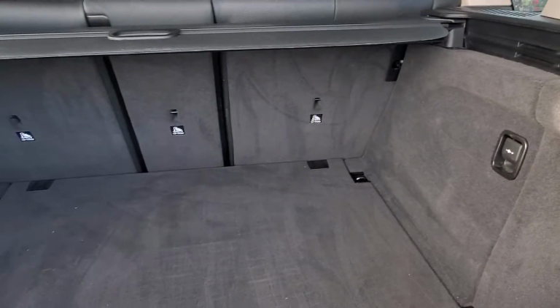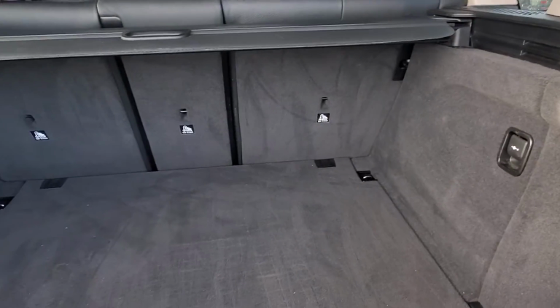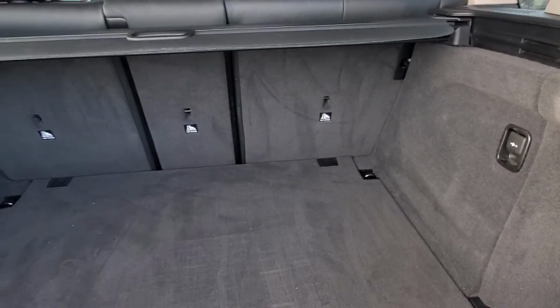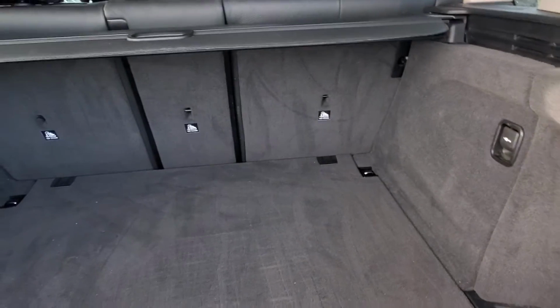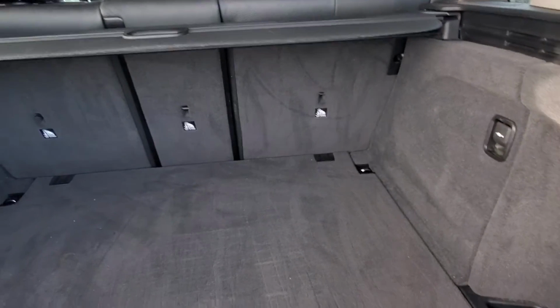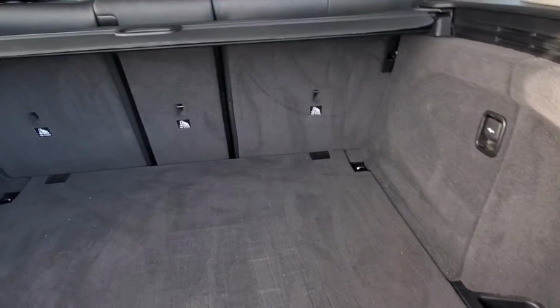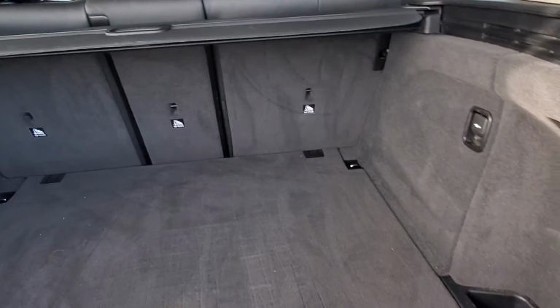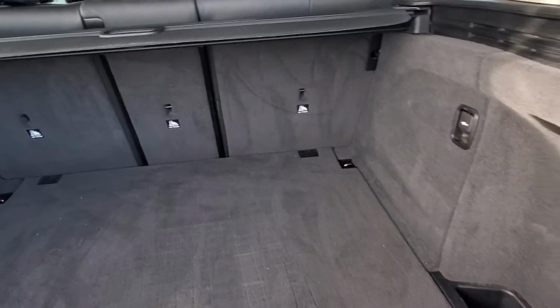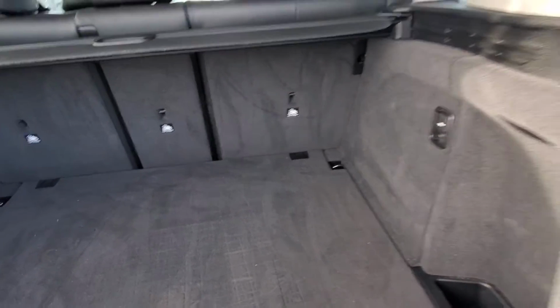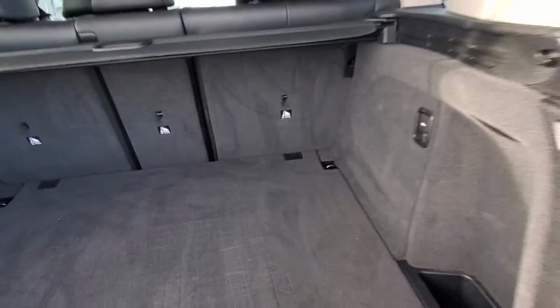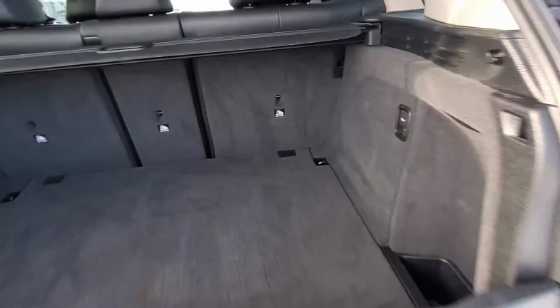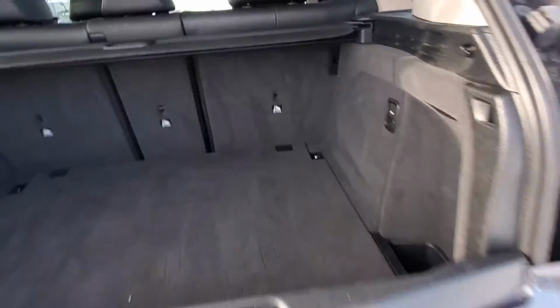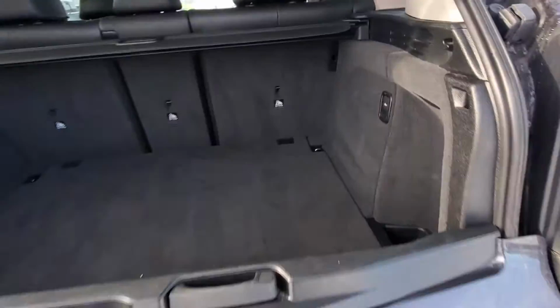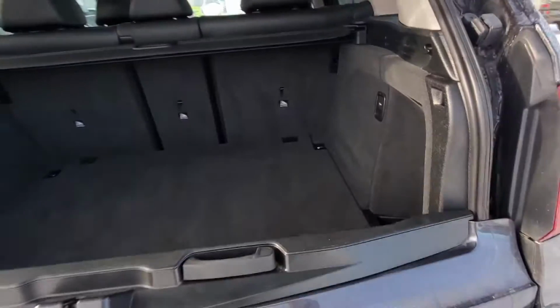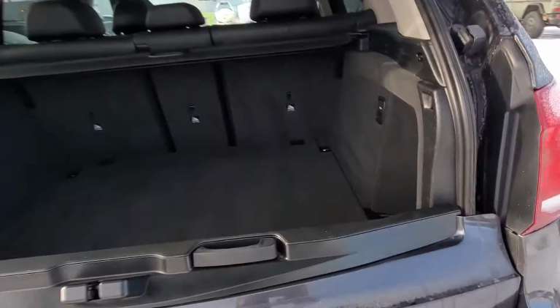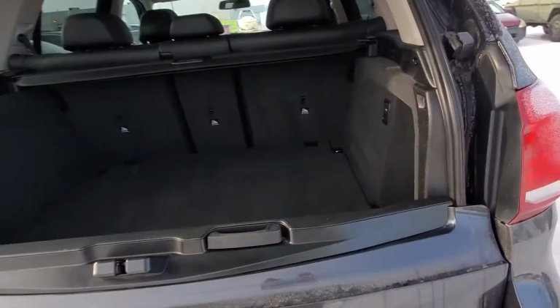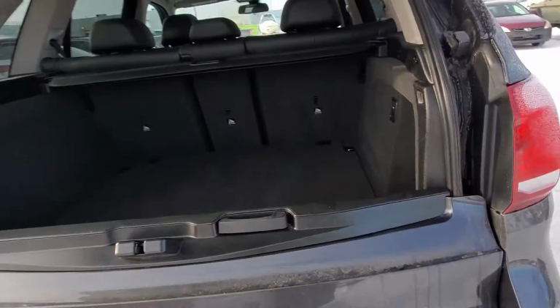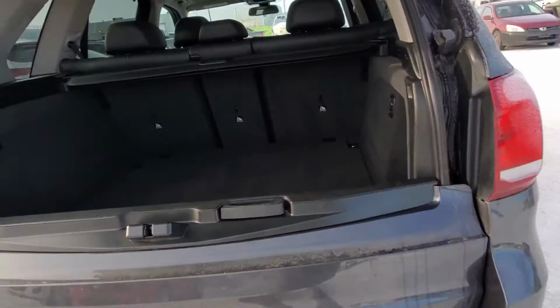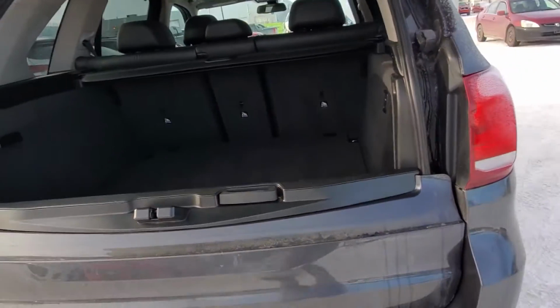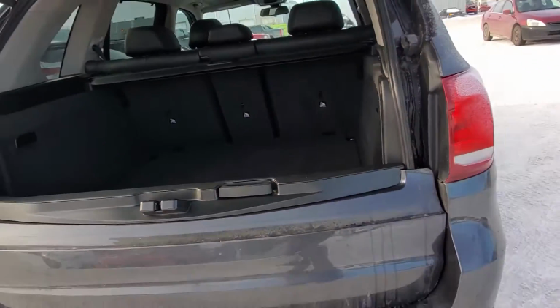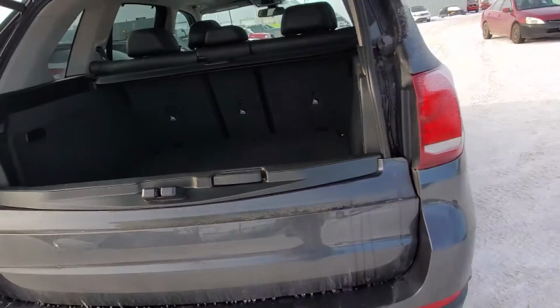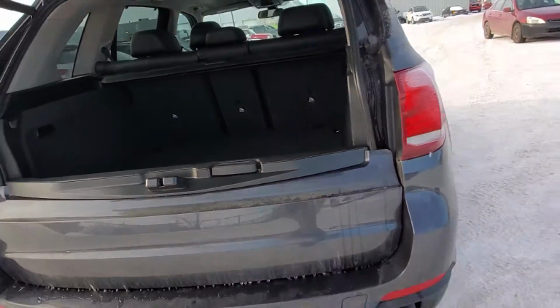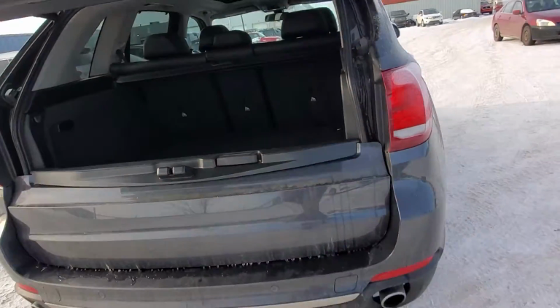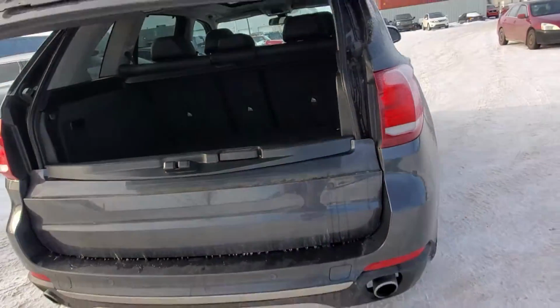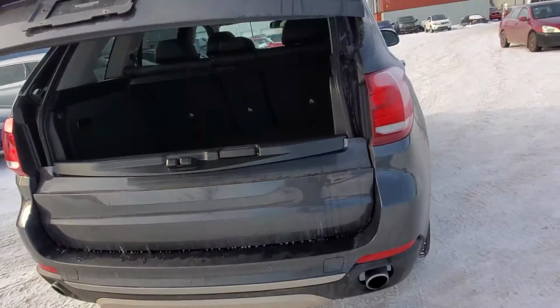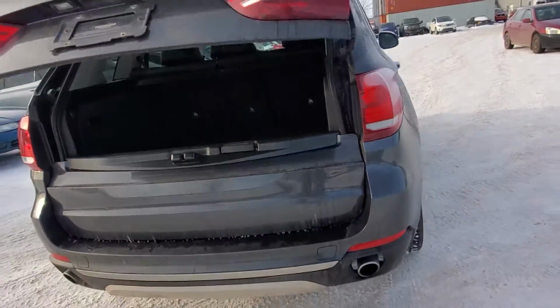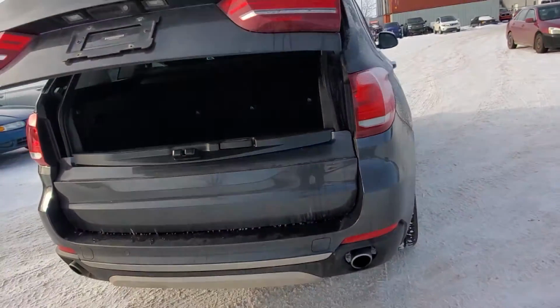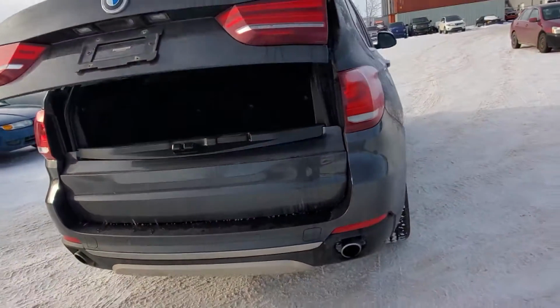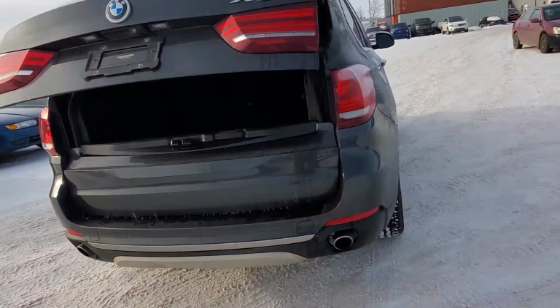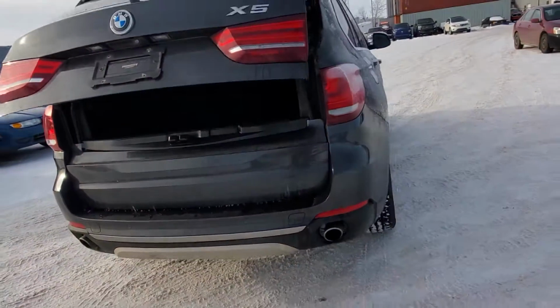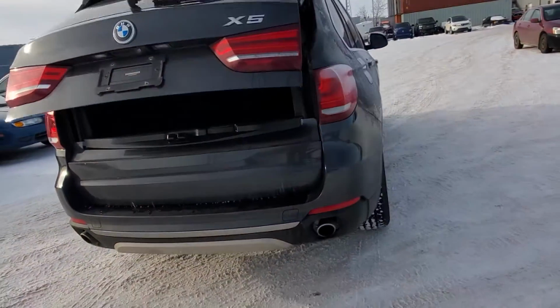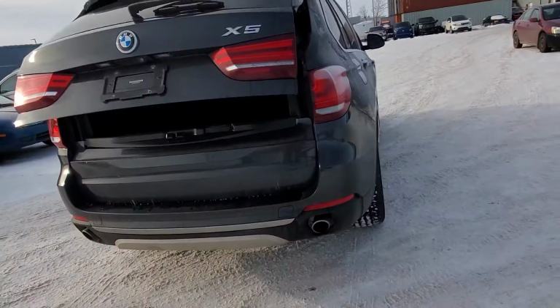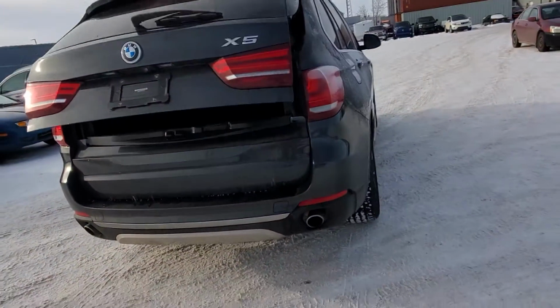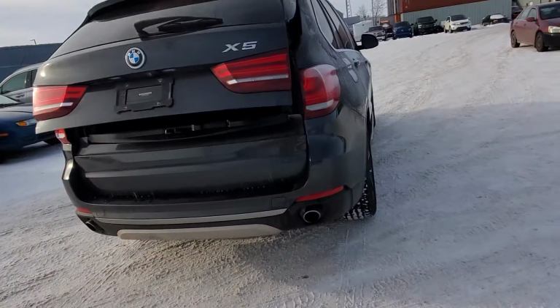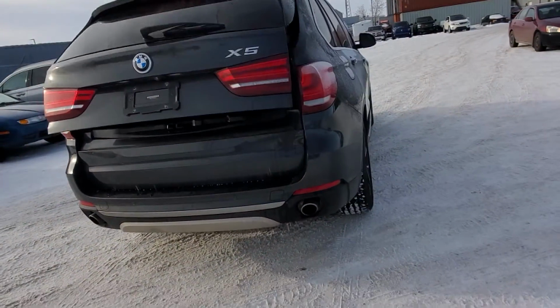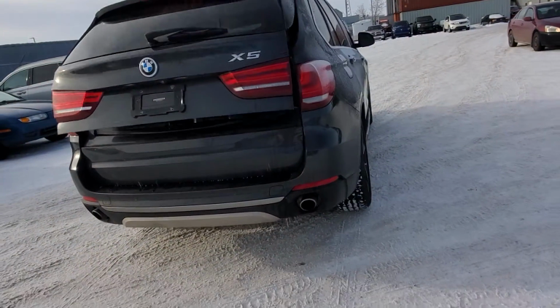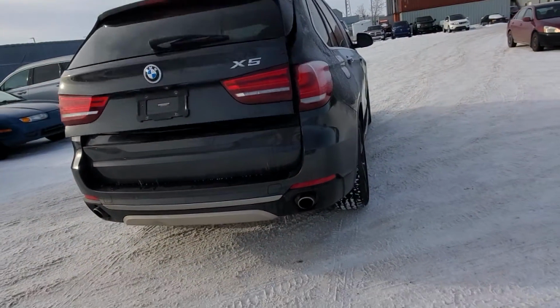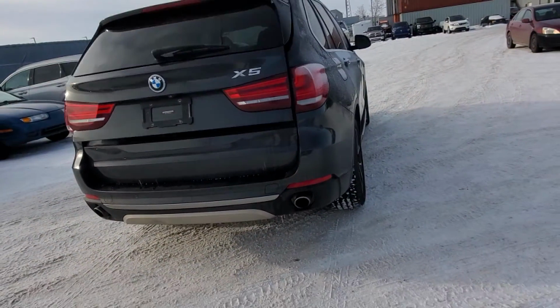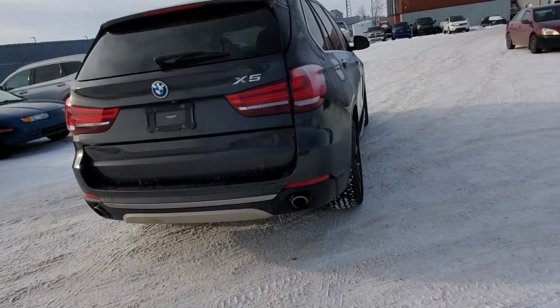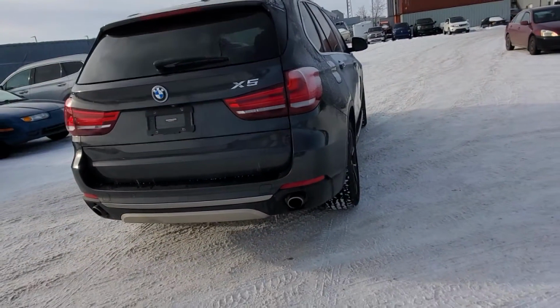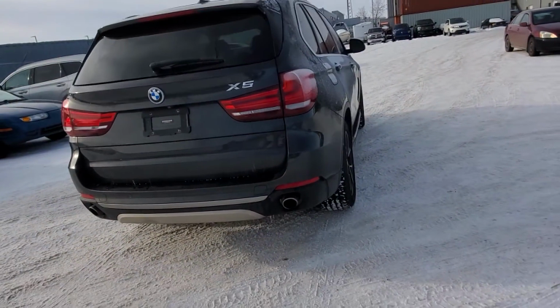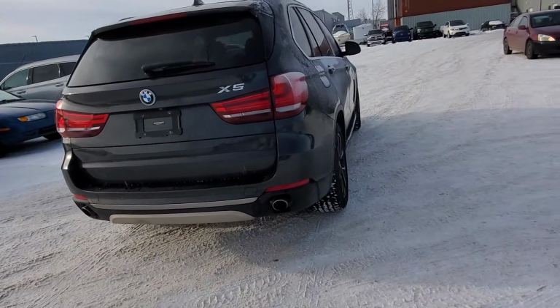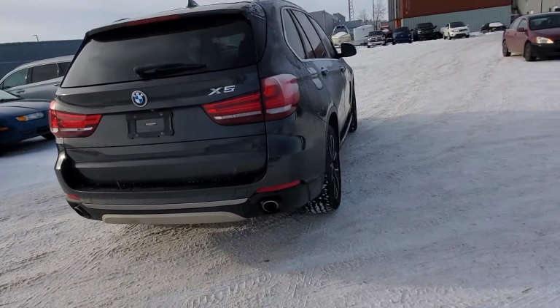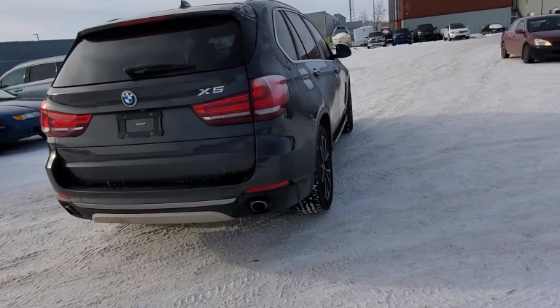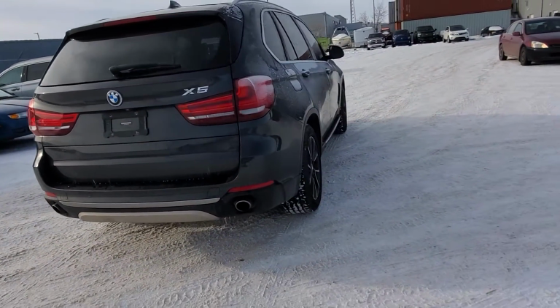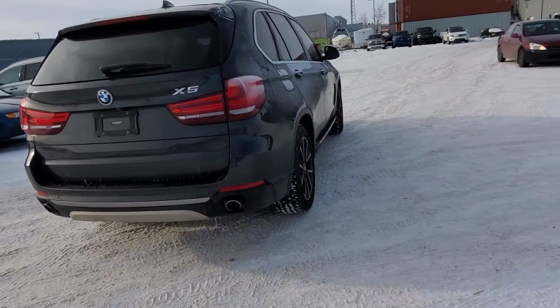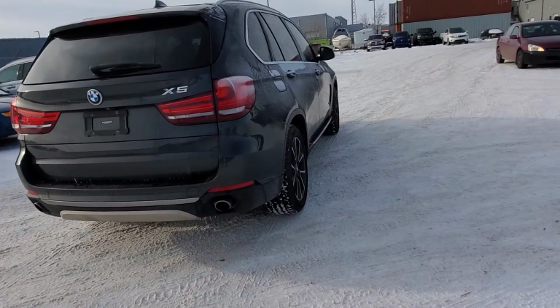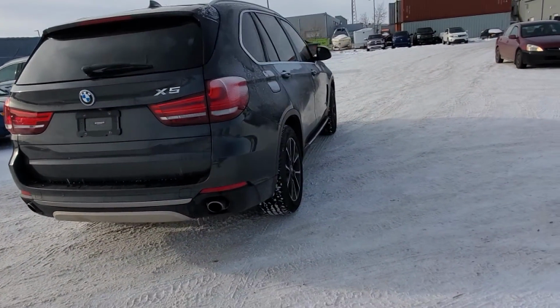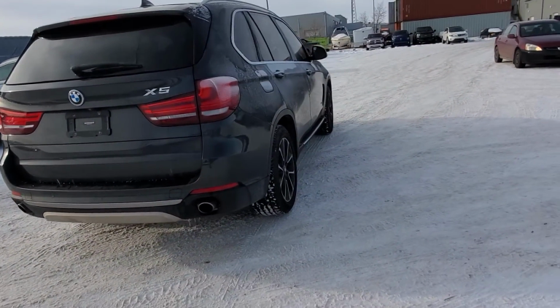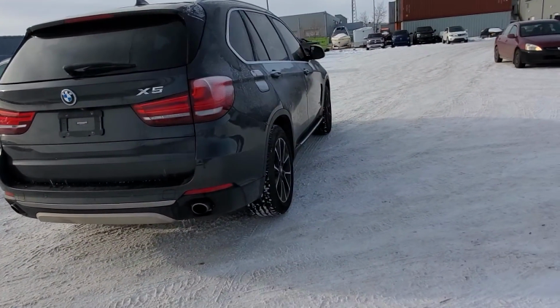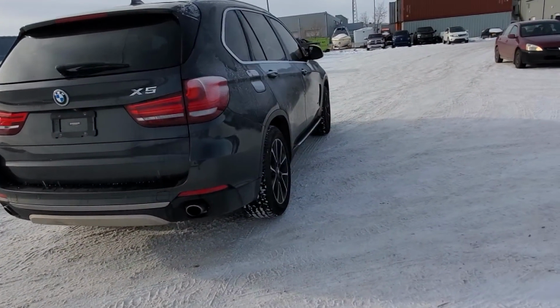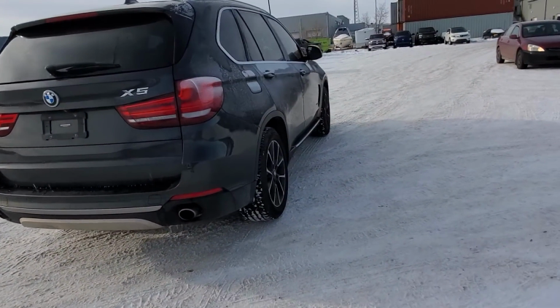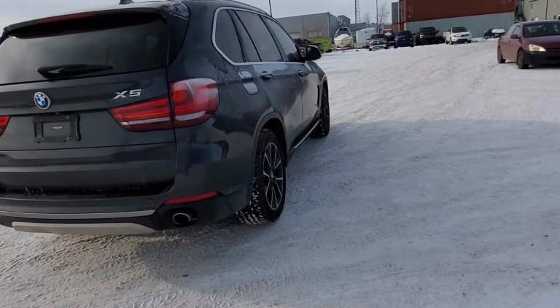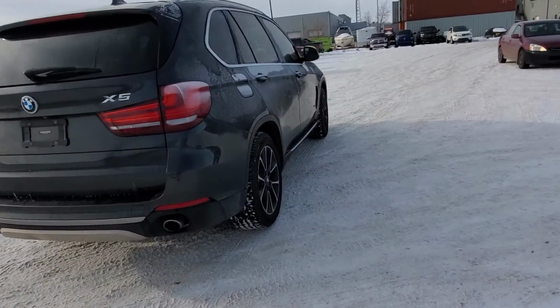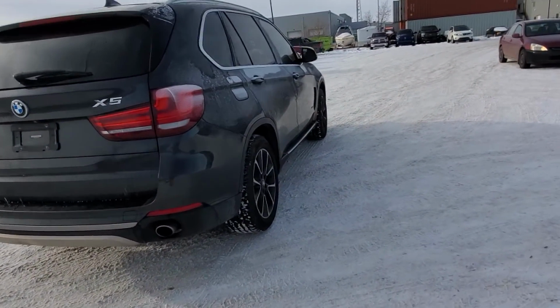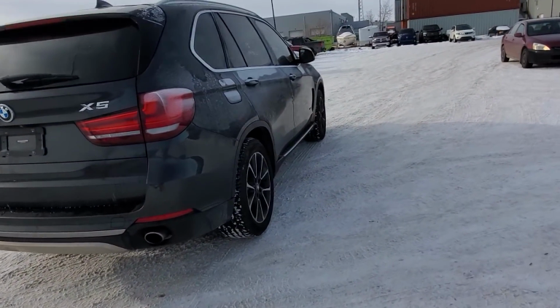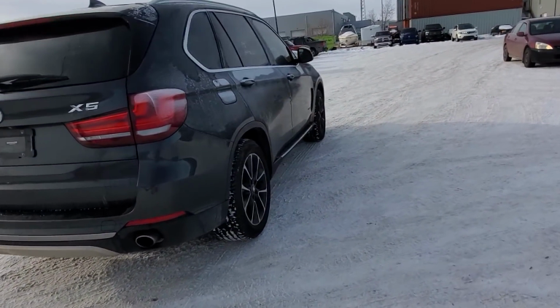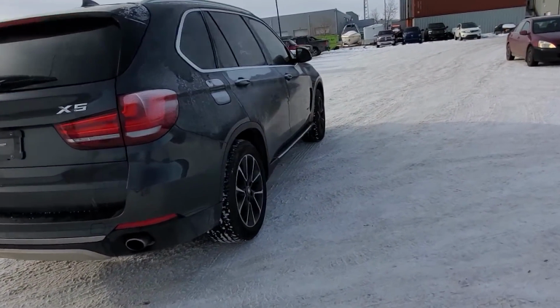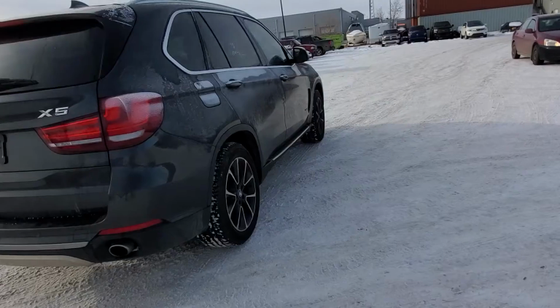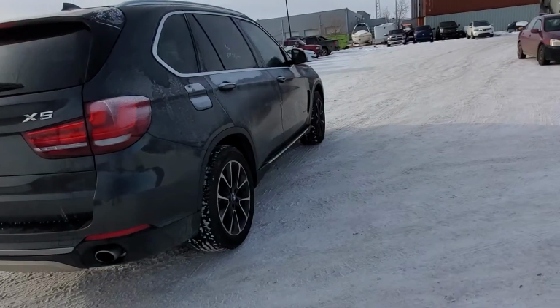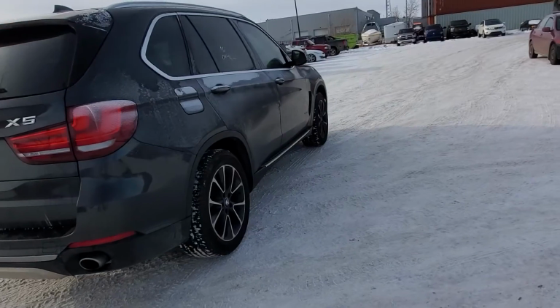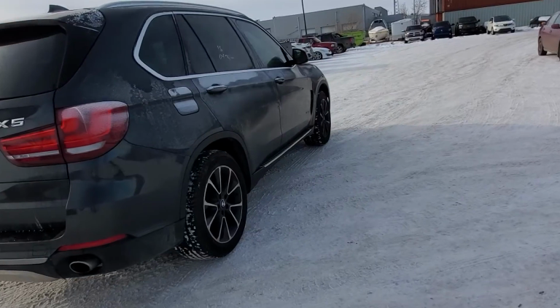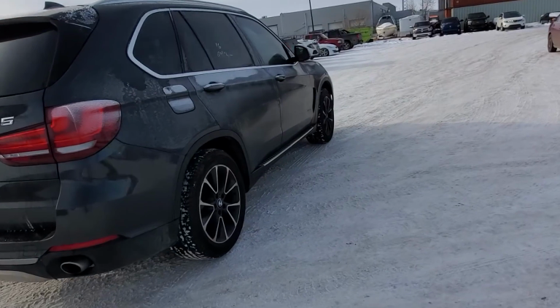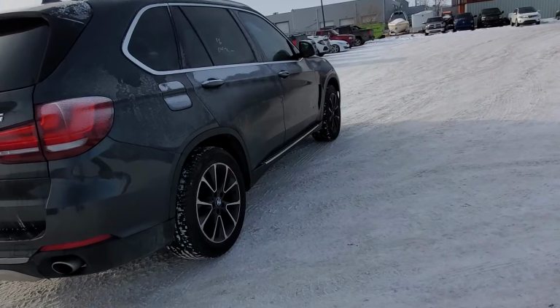Plus we're still doing our promotion with your vehicle purchase — you can get a trip to Vegas for three days, two nights, with flights and hotel paid for. You have two years to go.